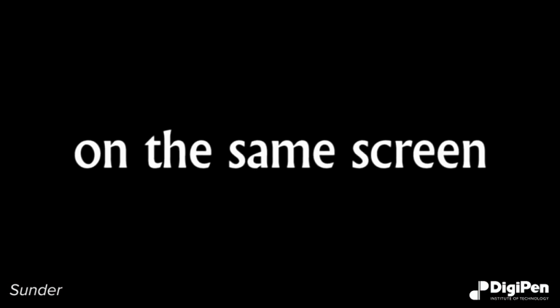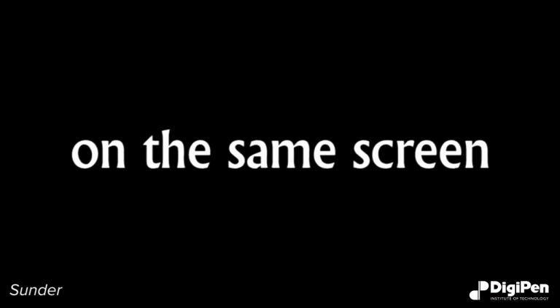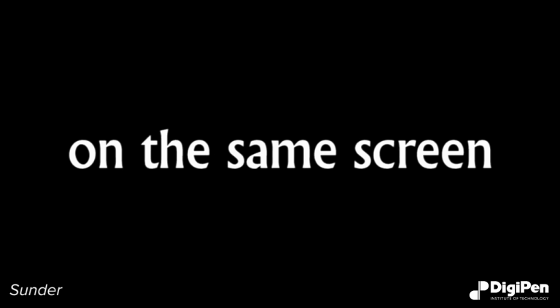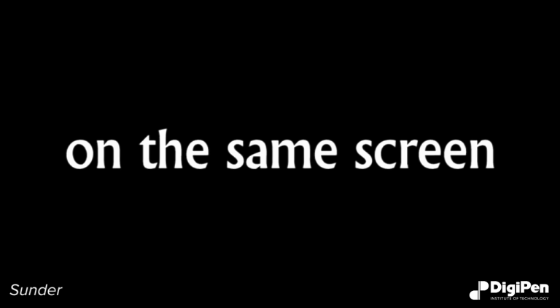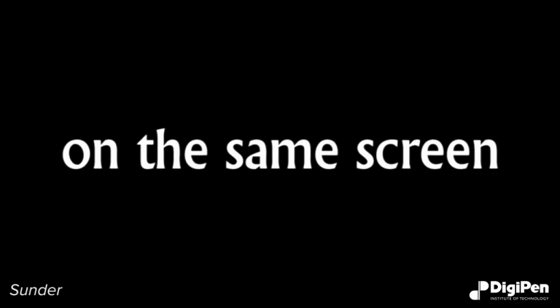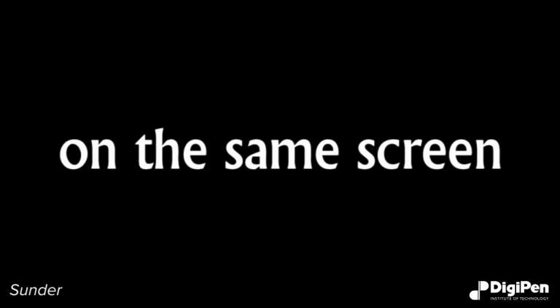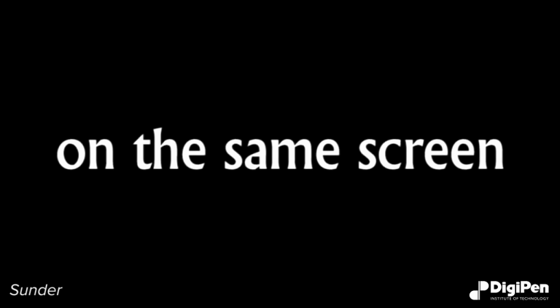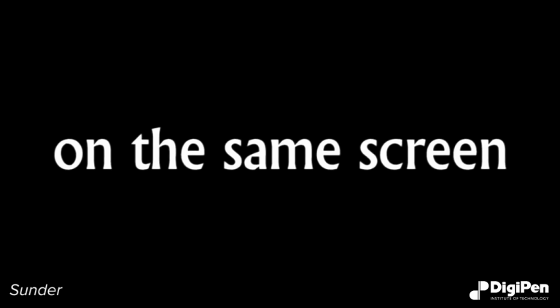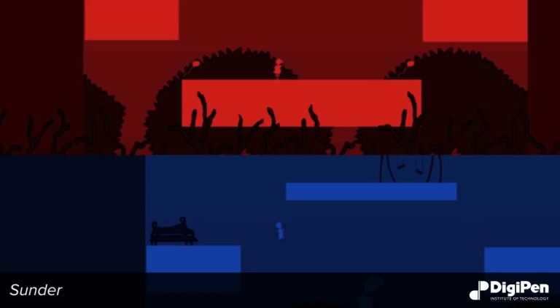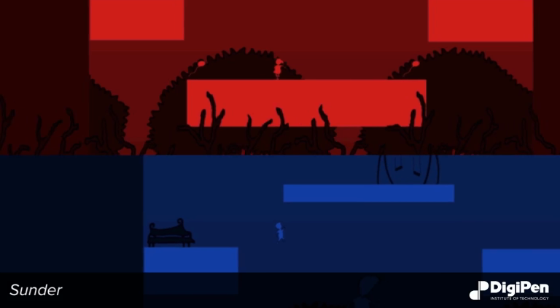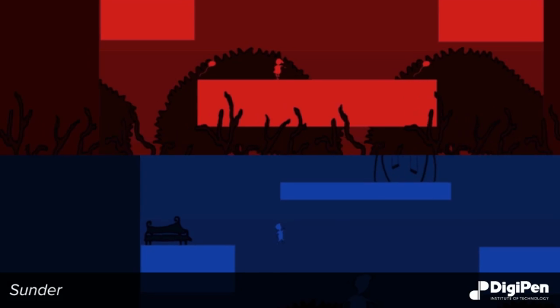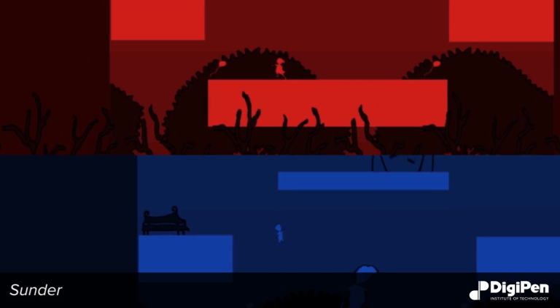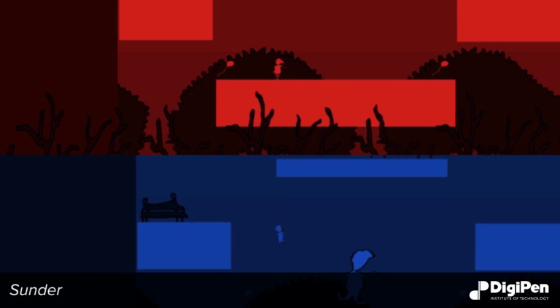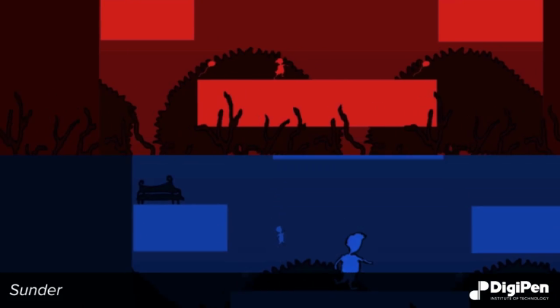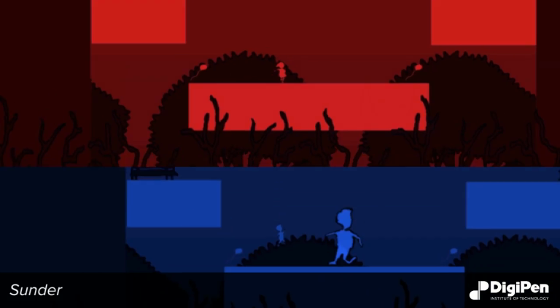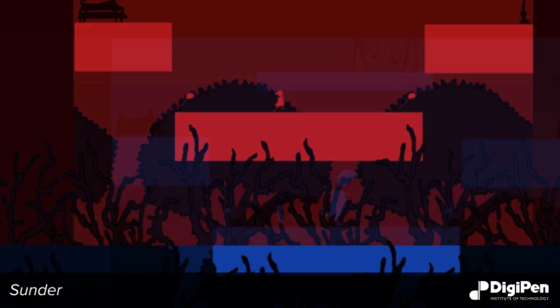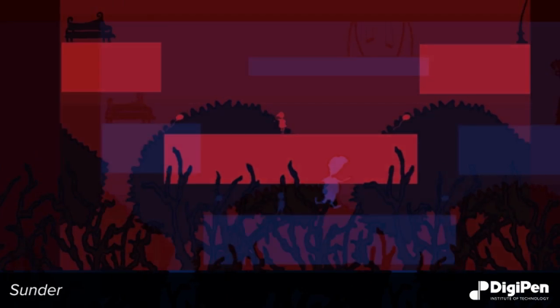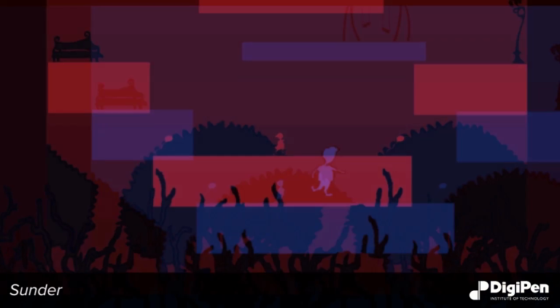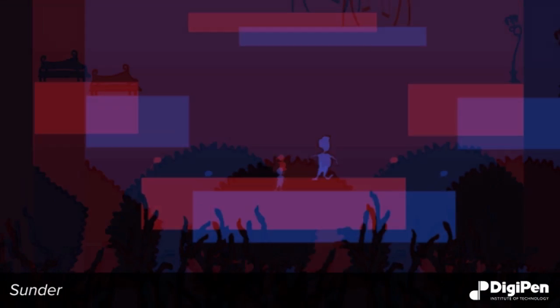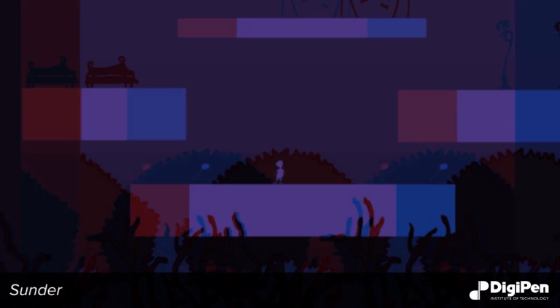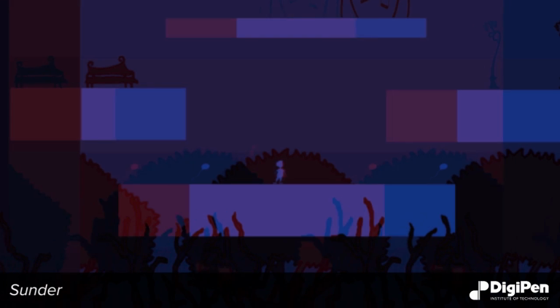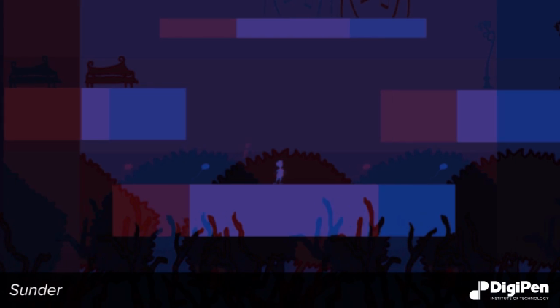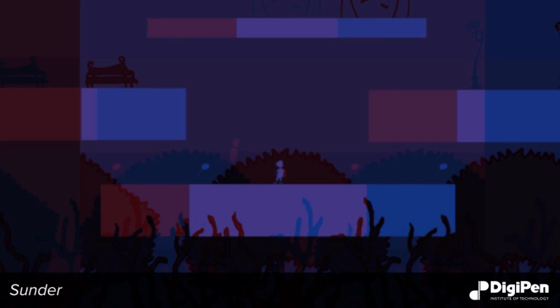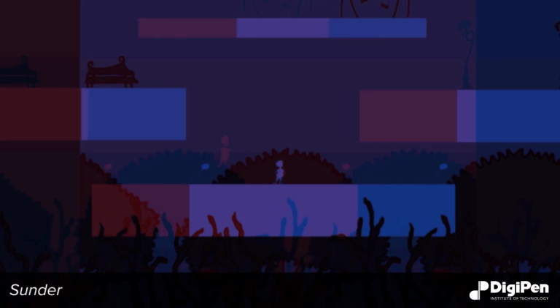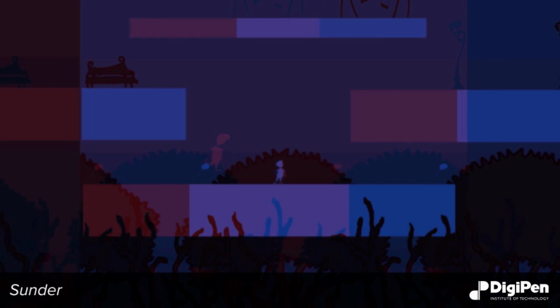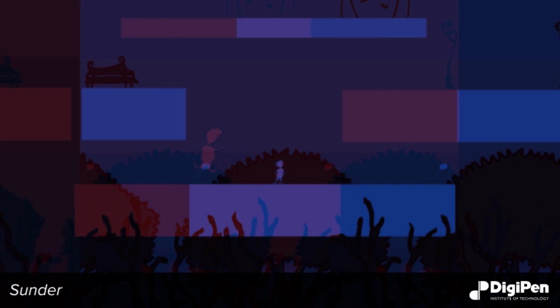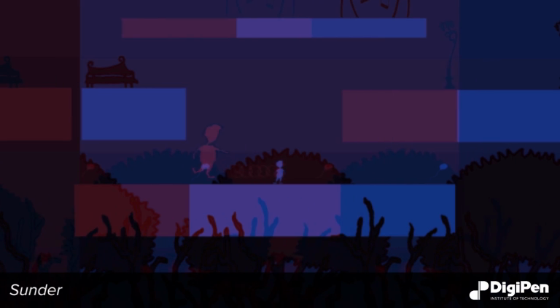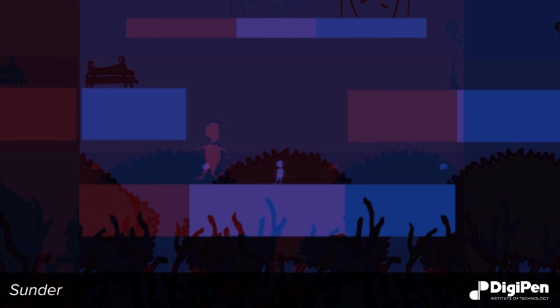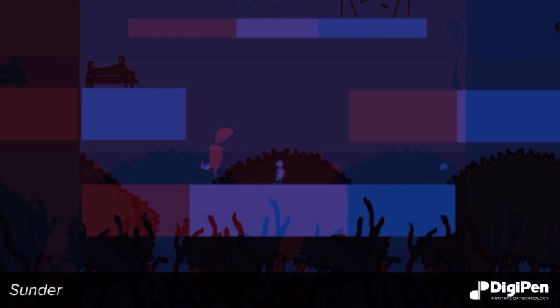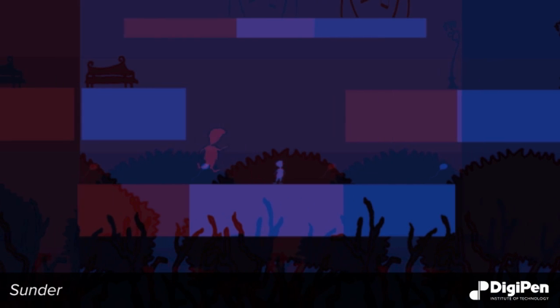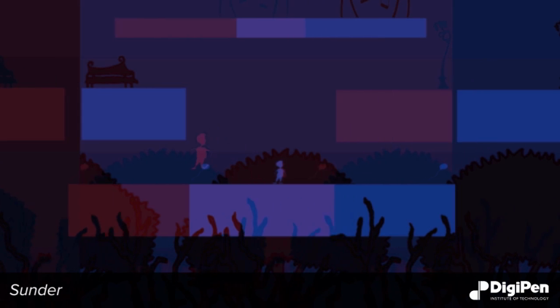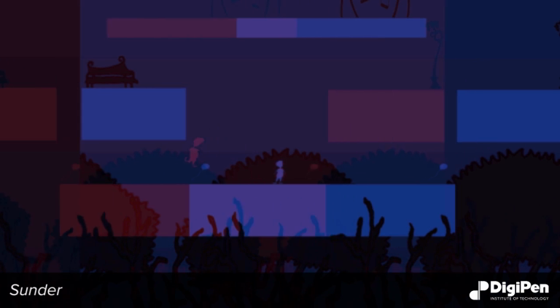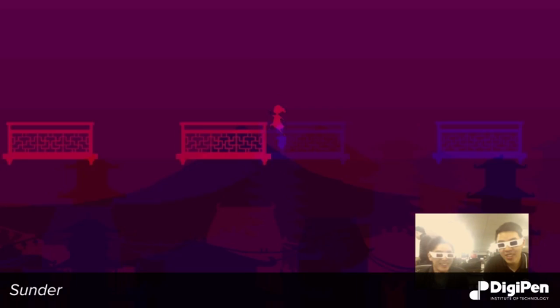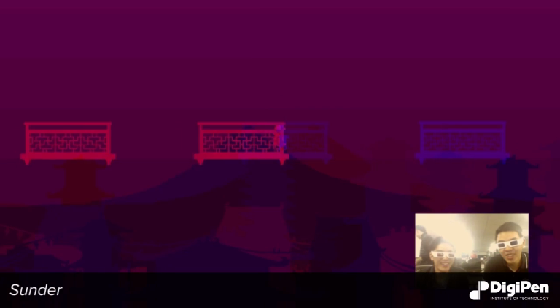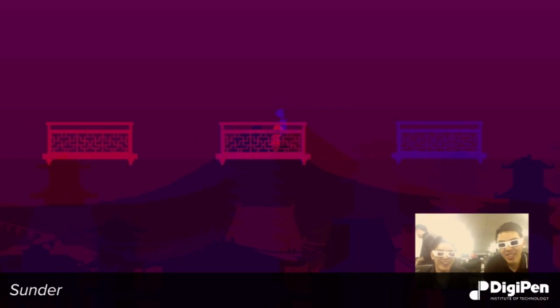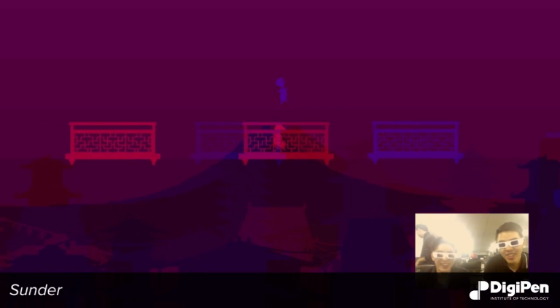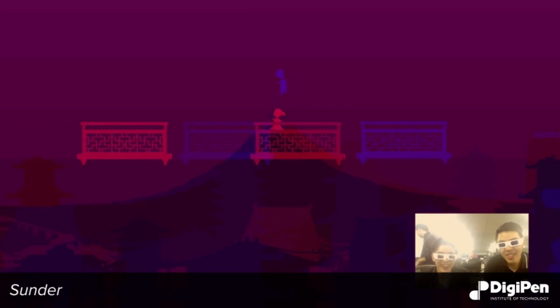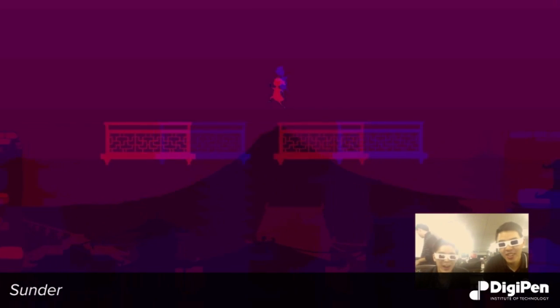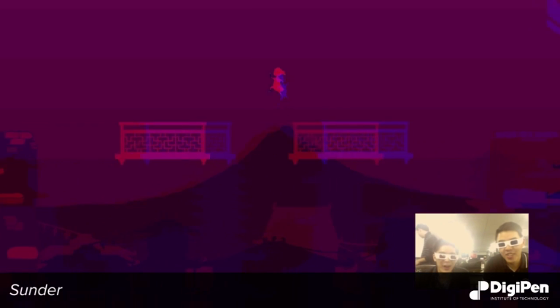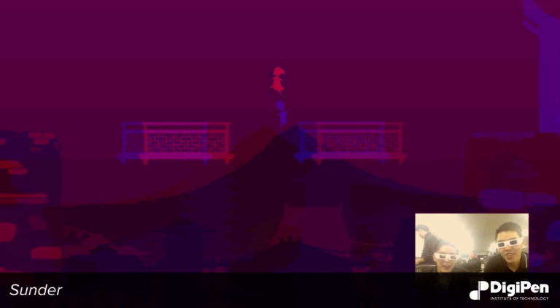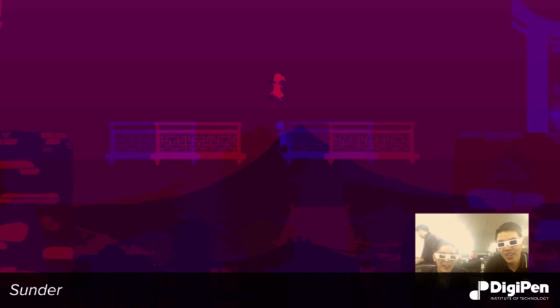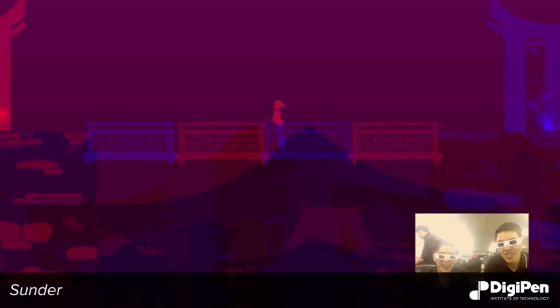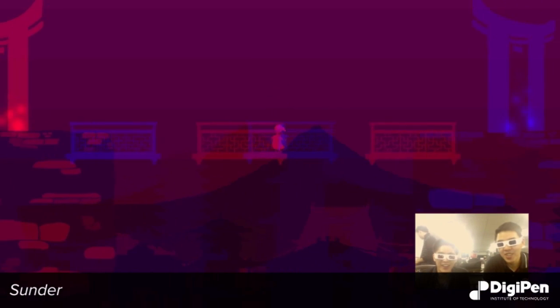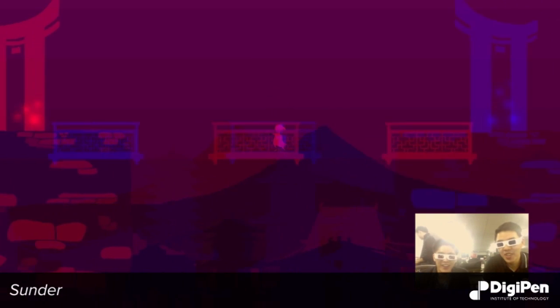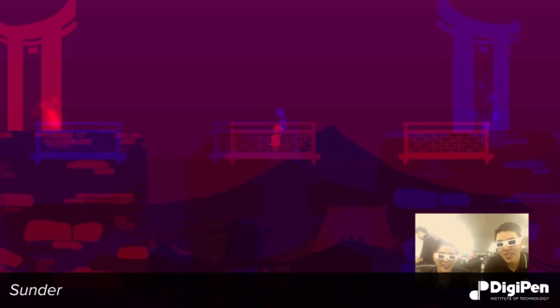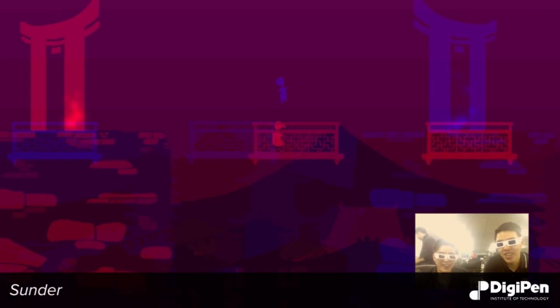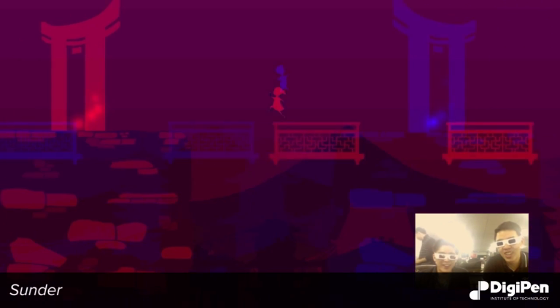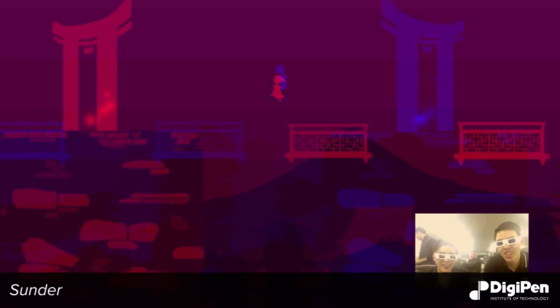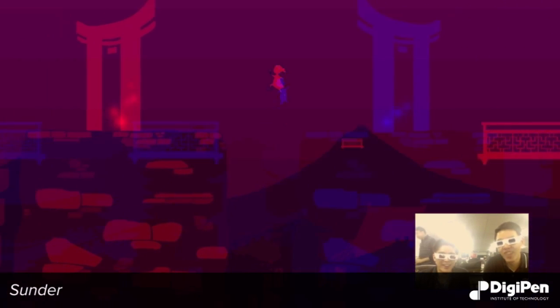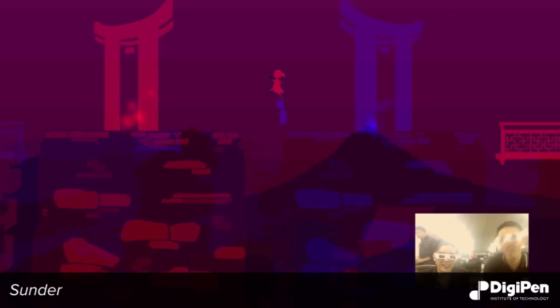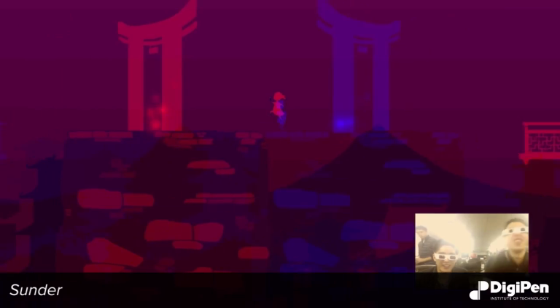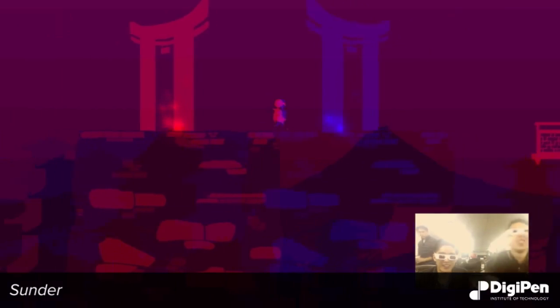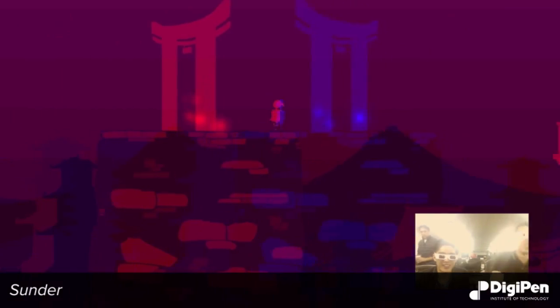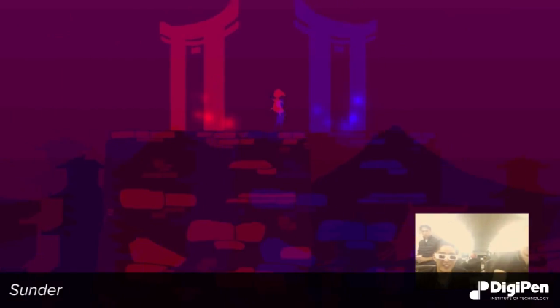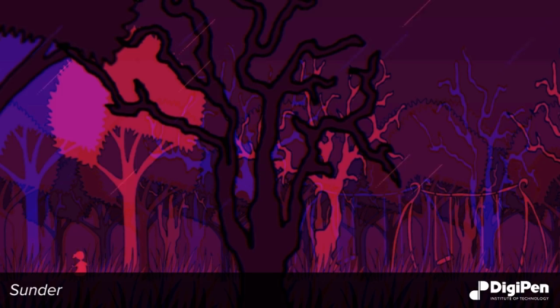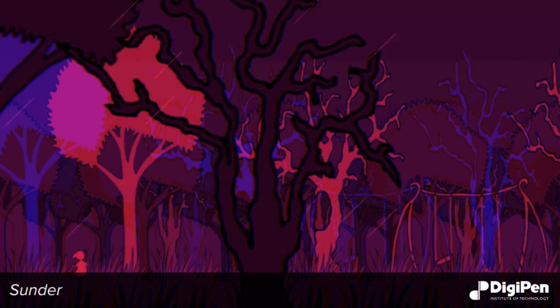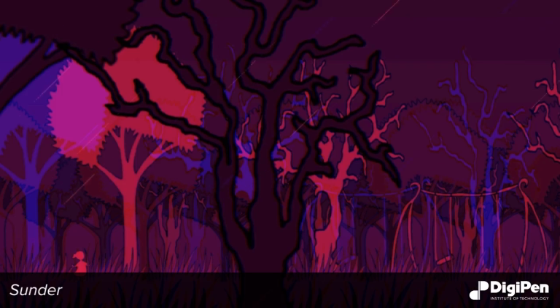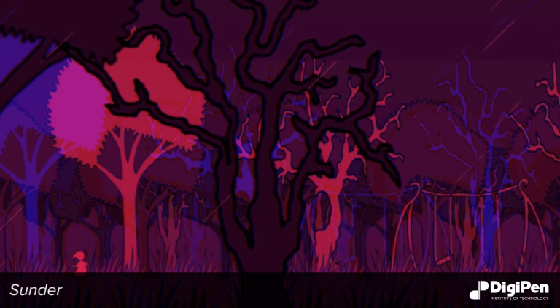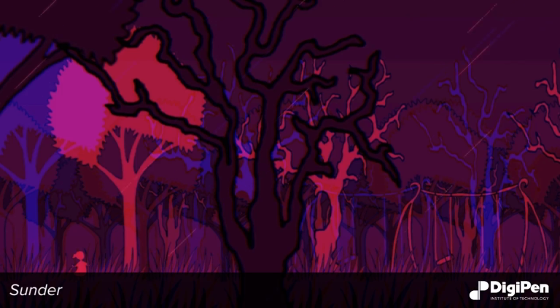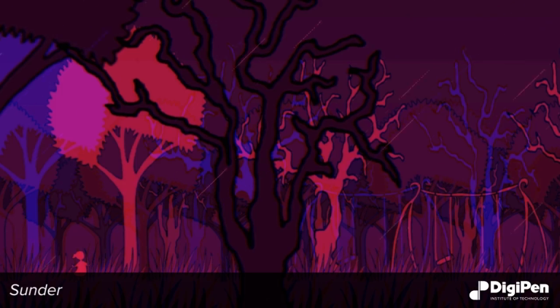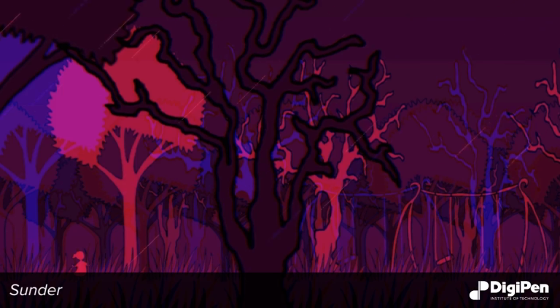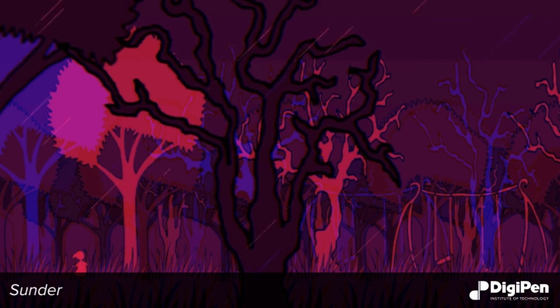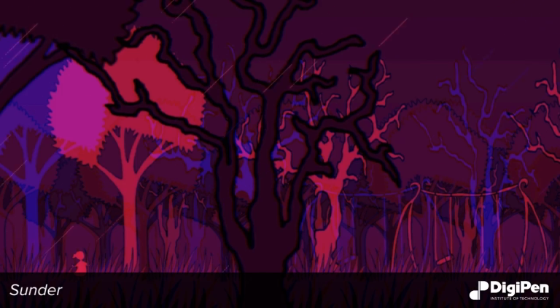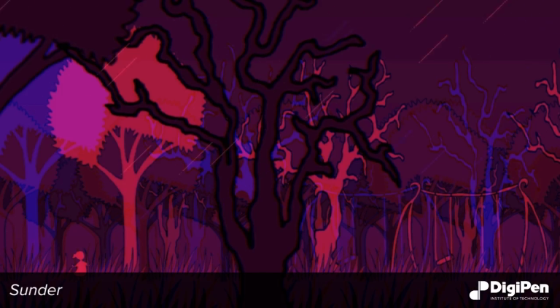This is achieved by having color filtering glasses. Both players wear either red or blue color filter glasses, so they see only red or blue, respectively.